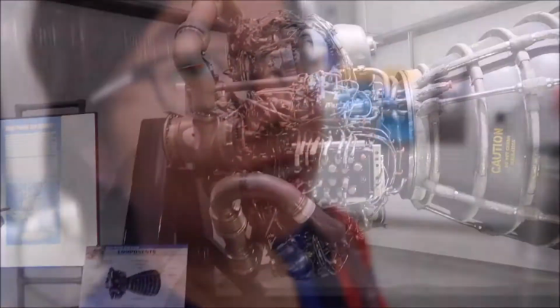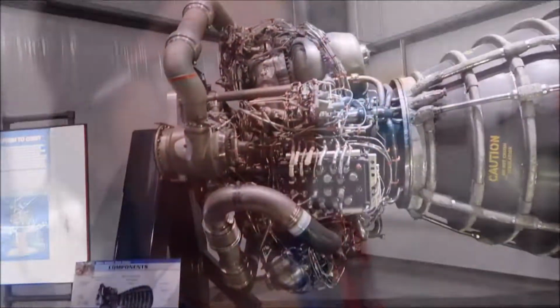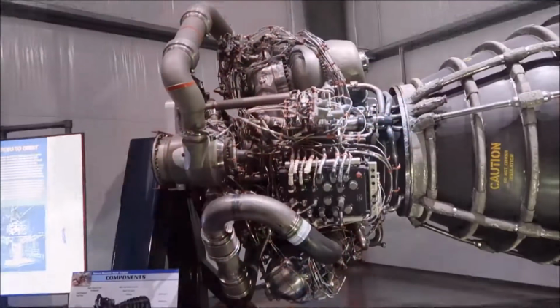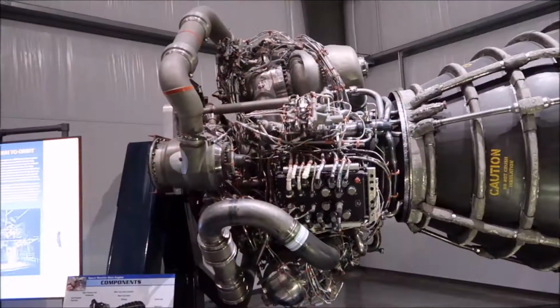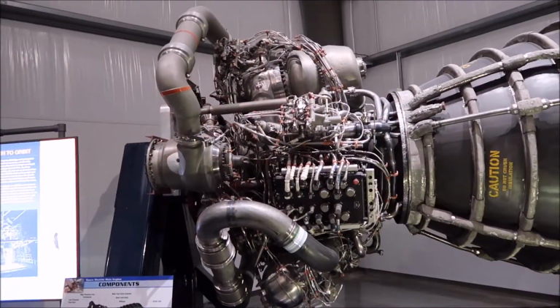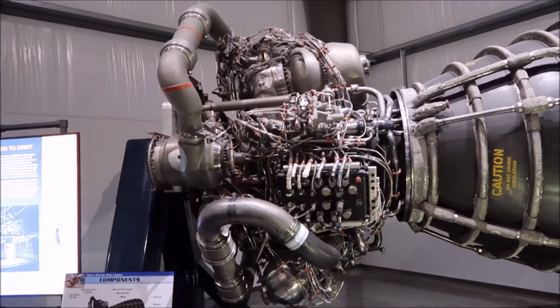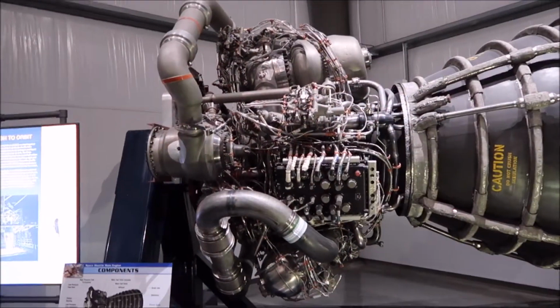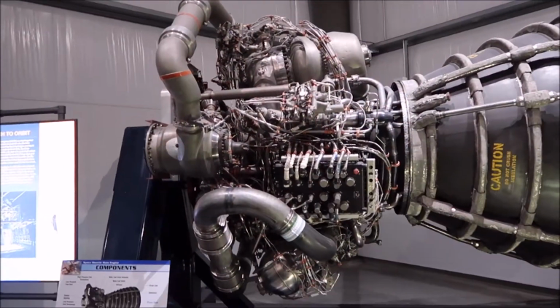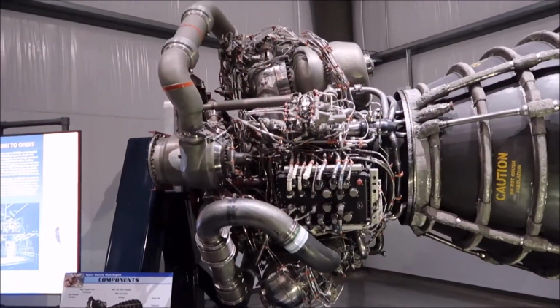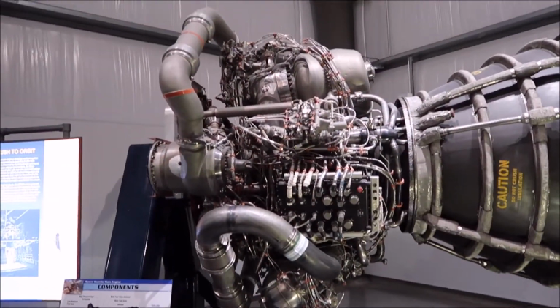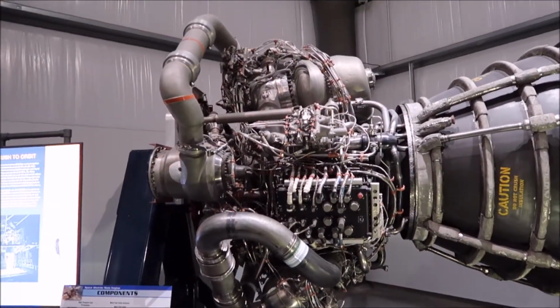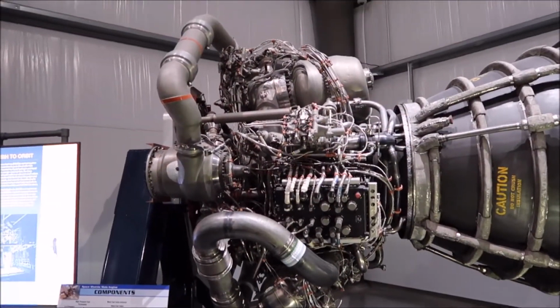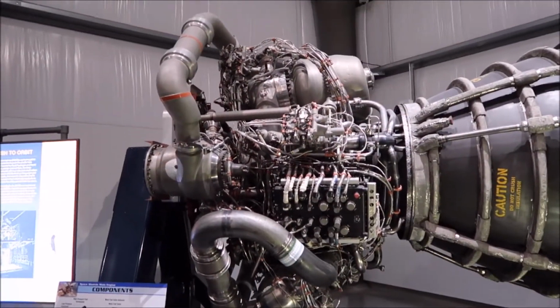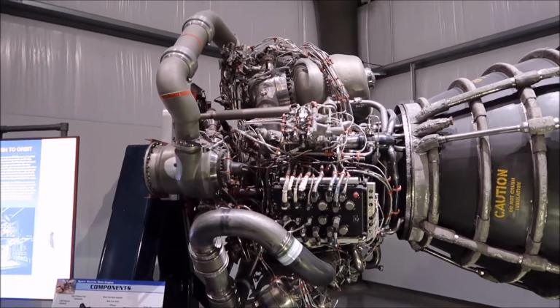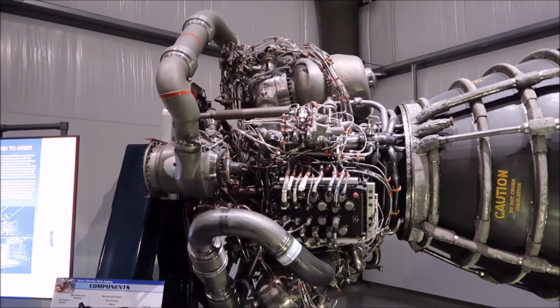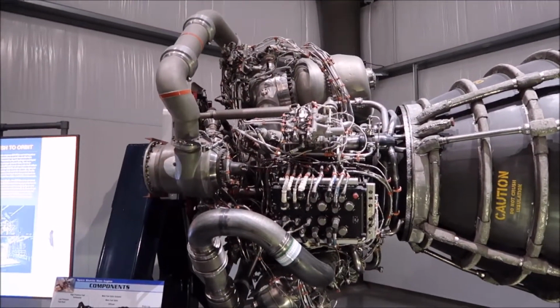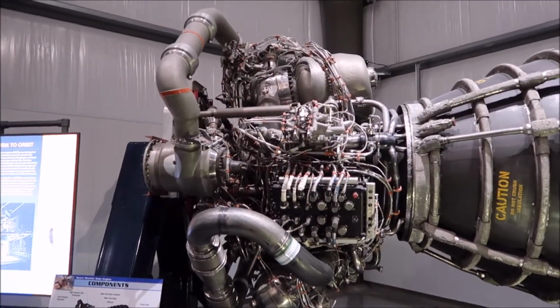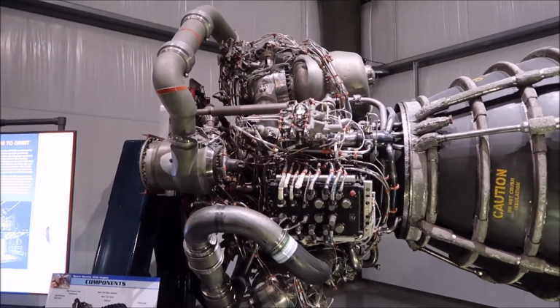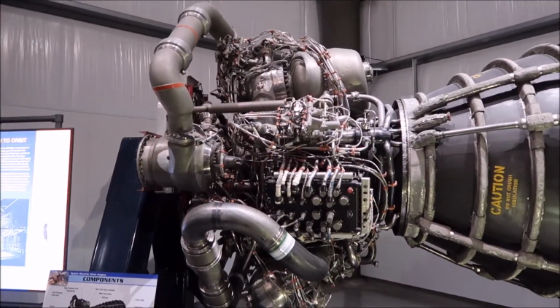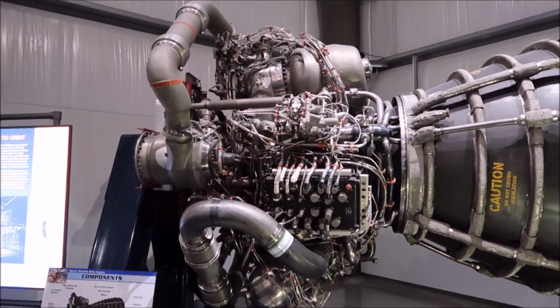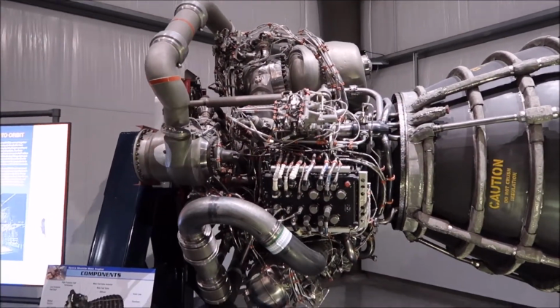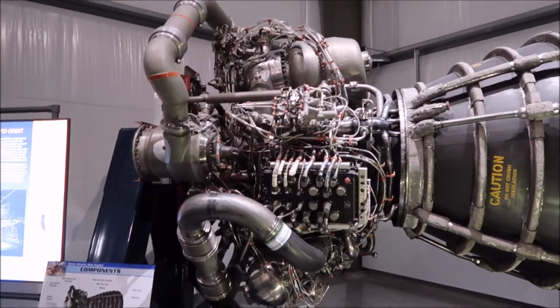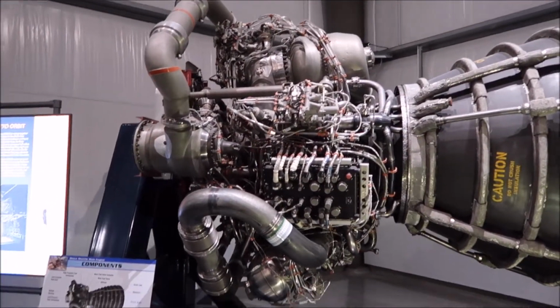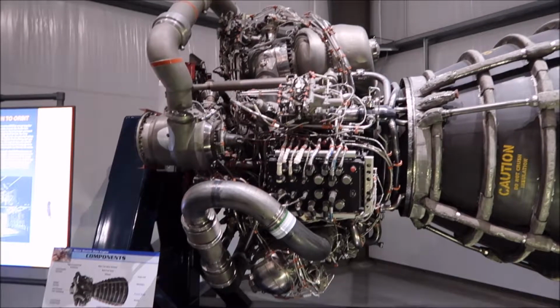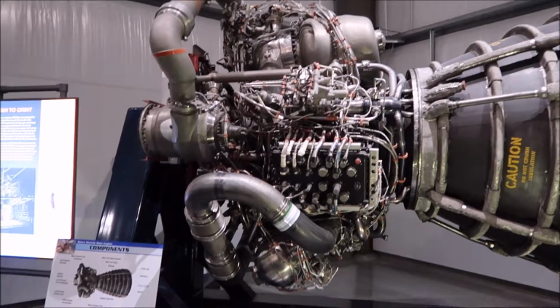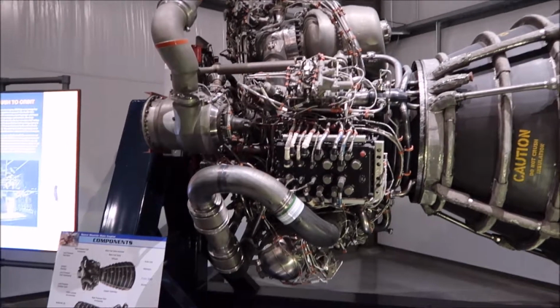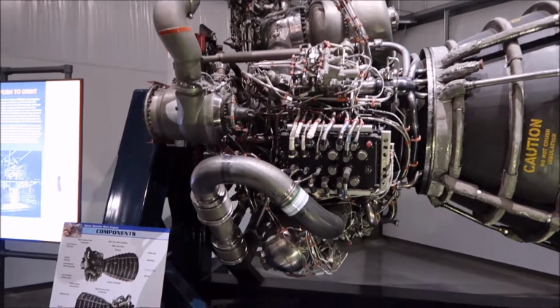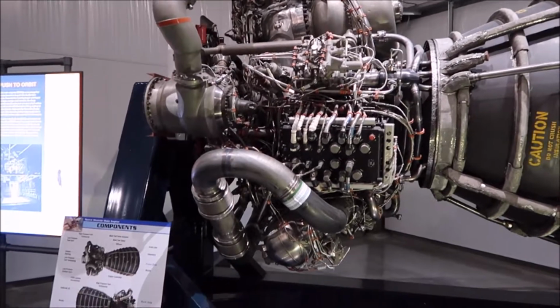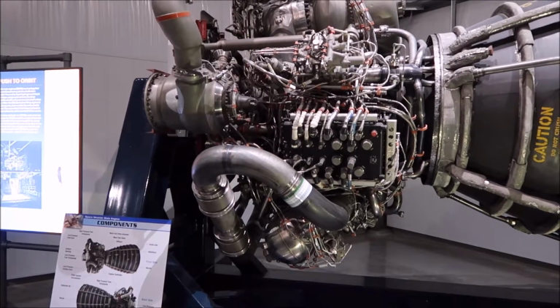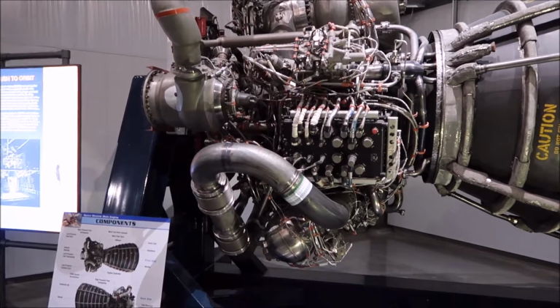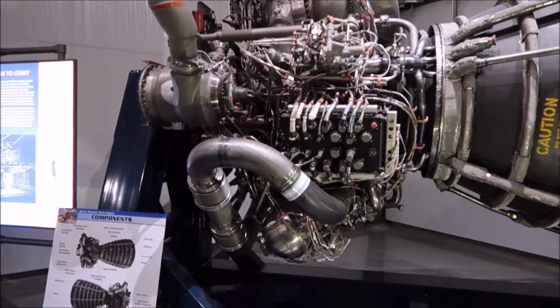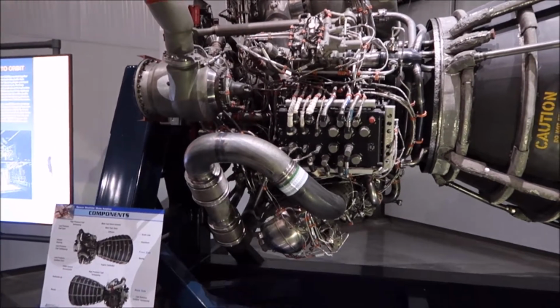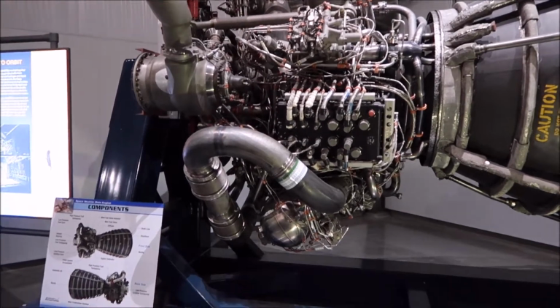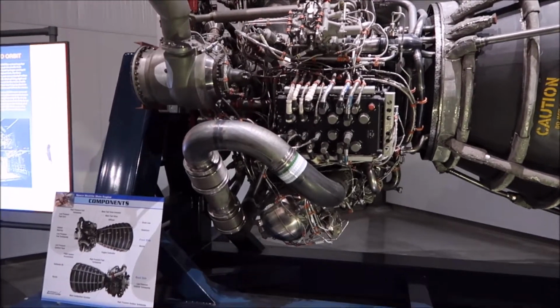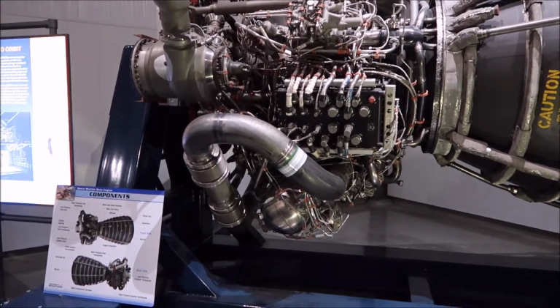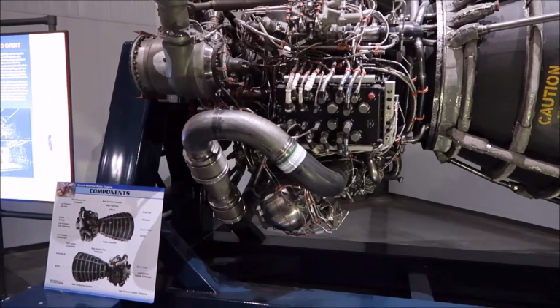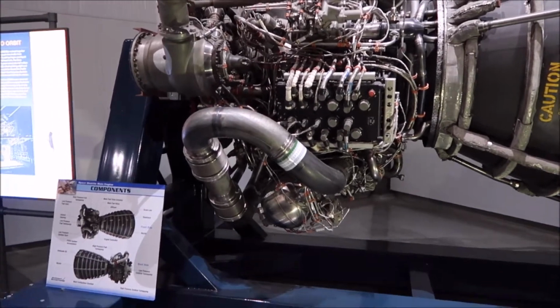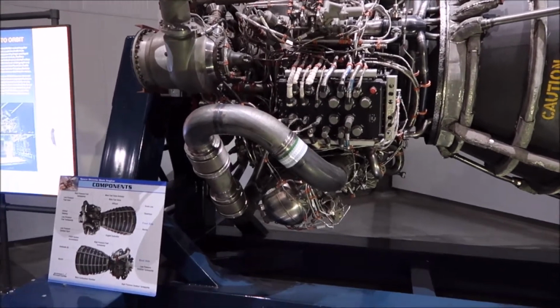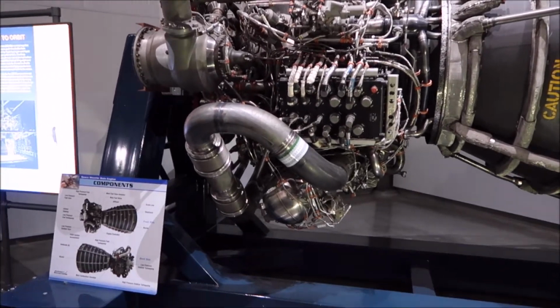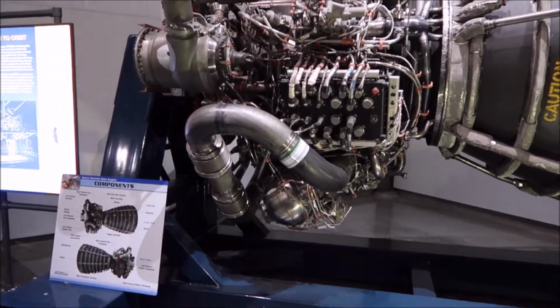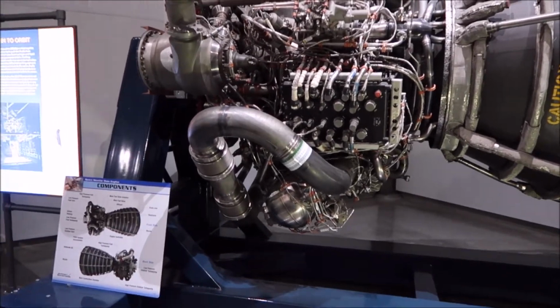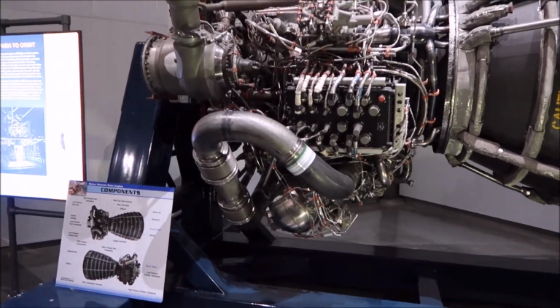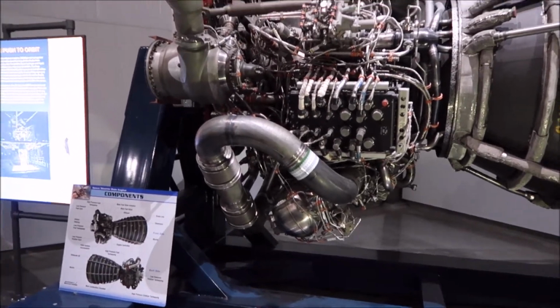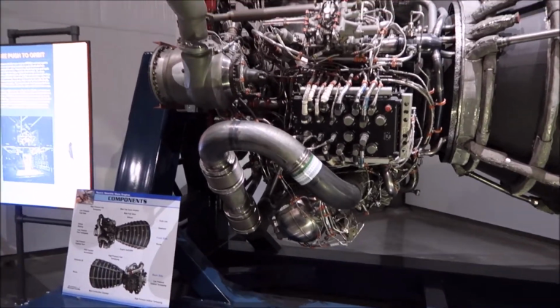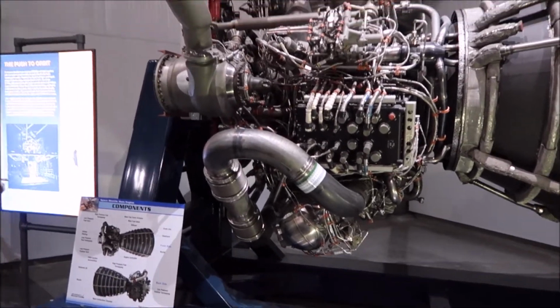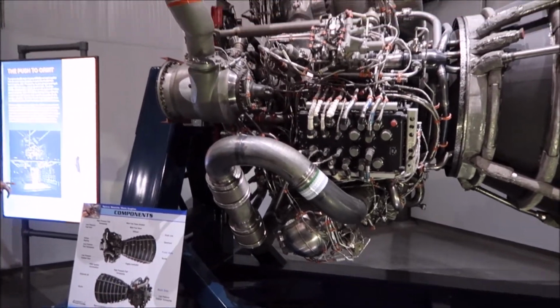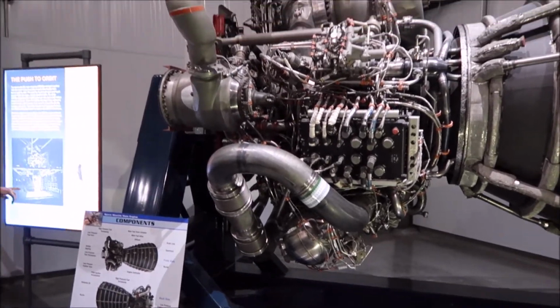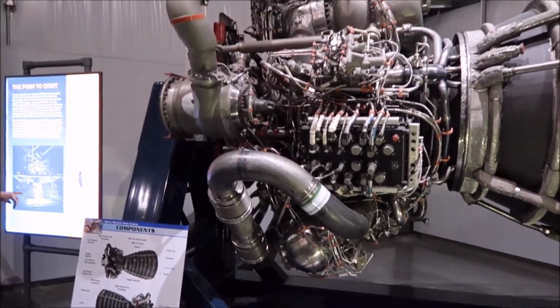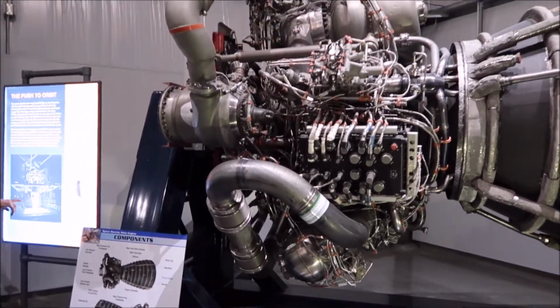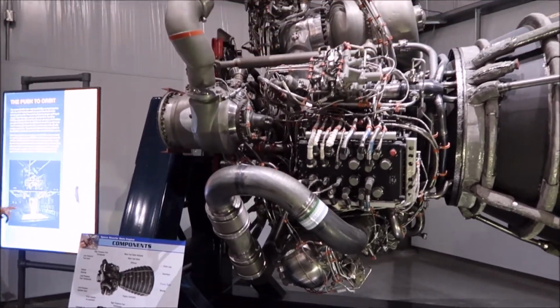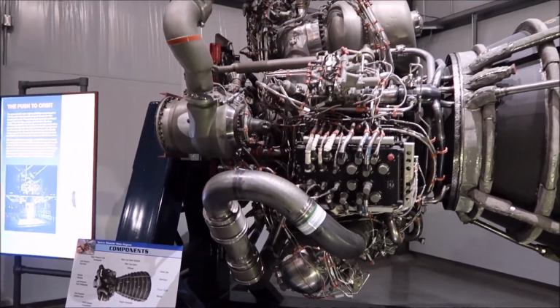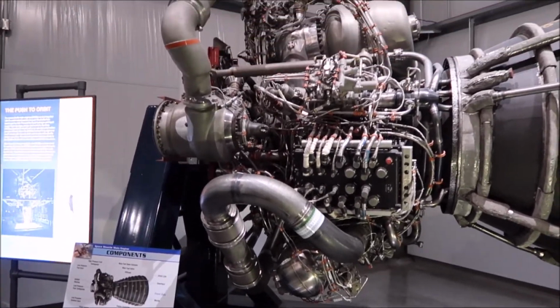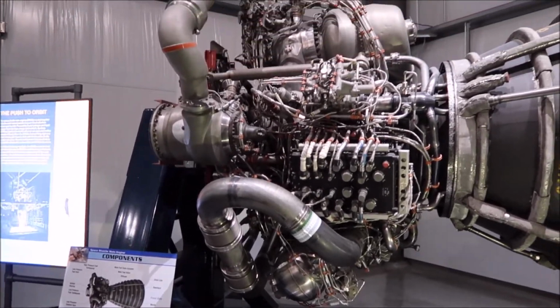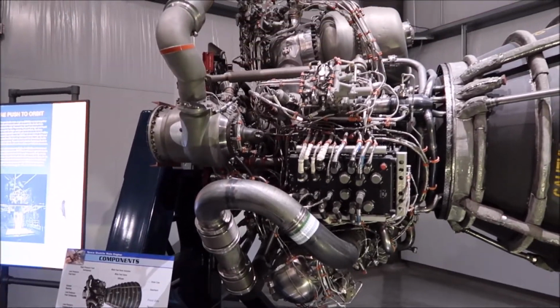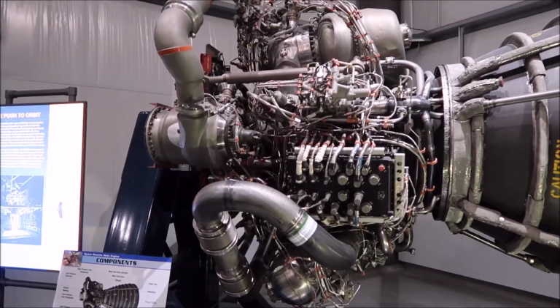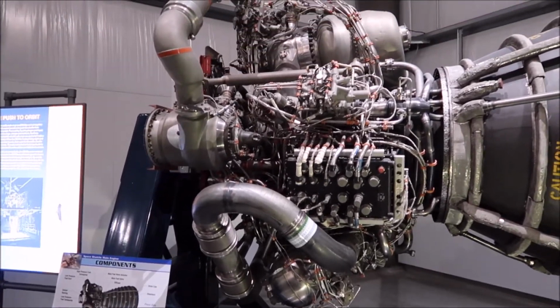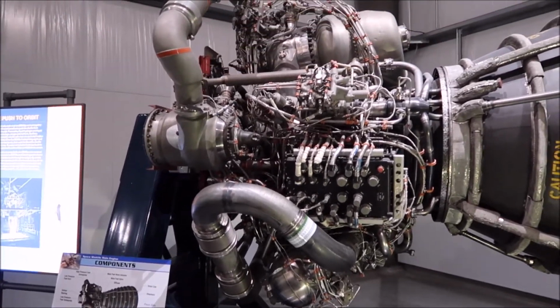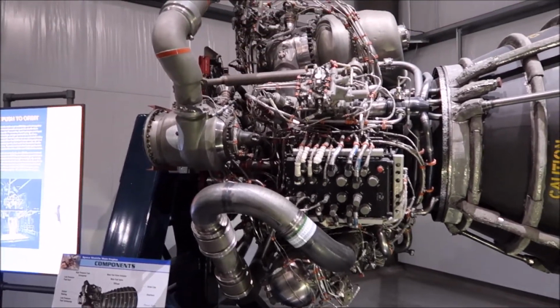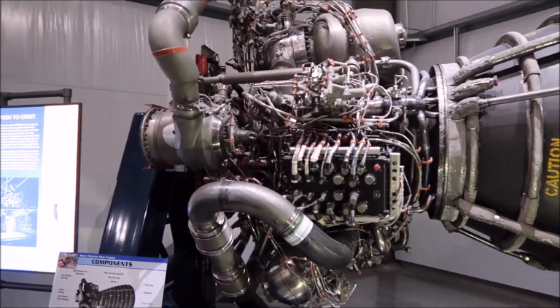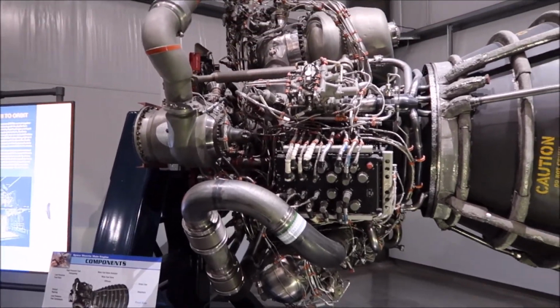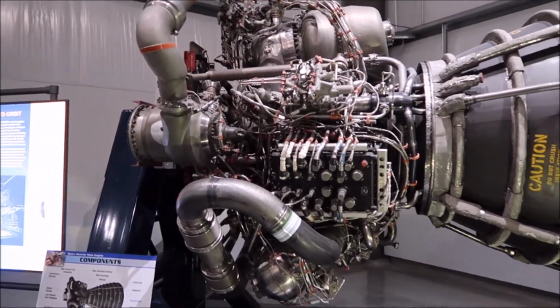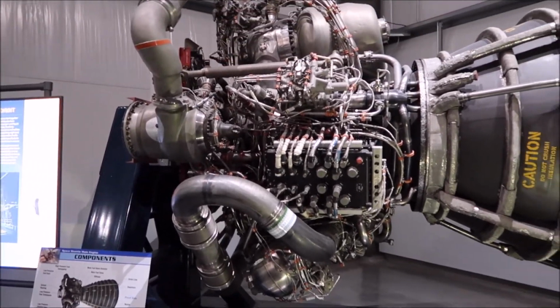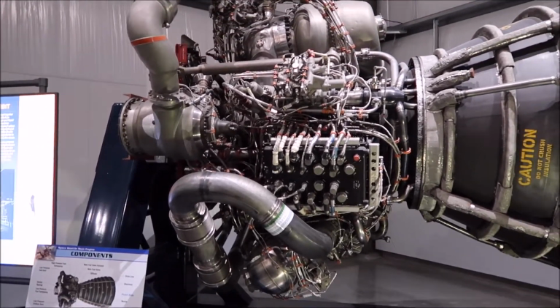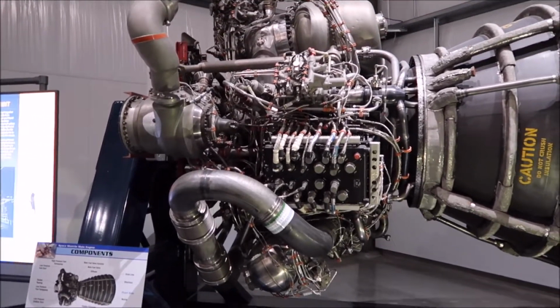Main engine of the shuttle — so big. Imagine putting that in your car.